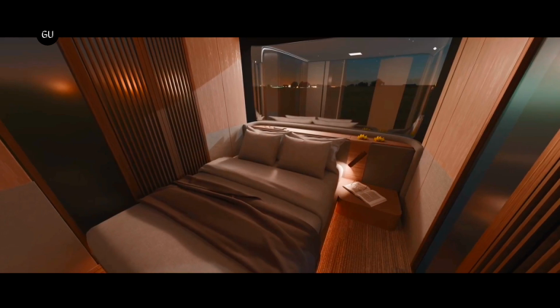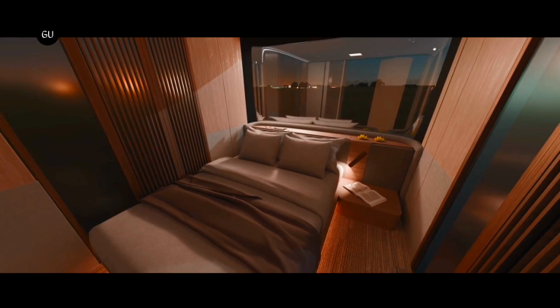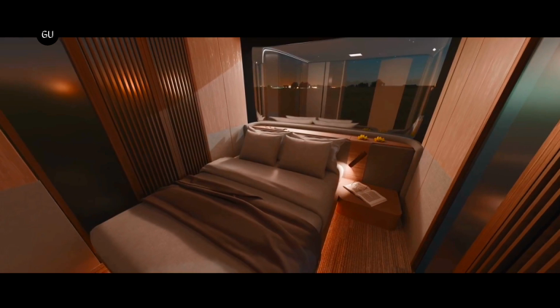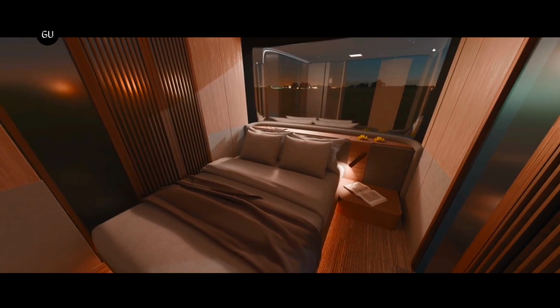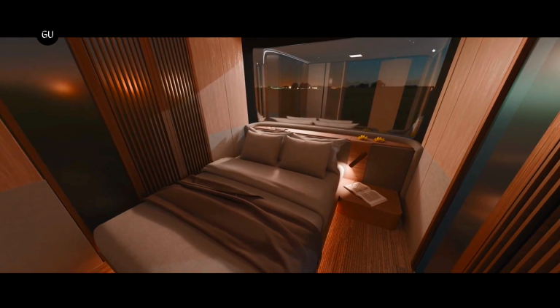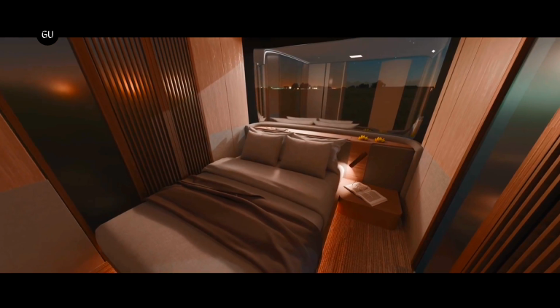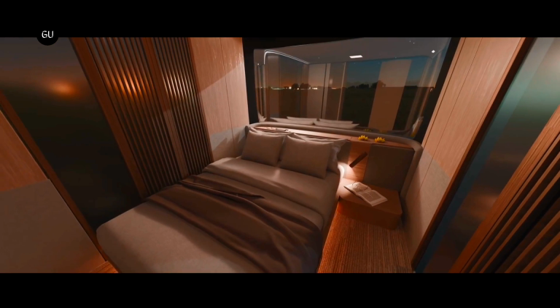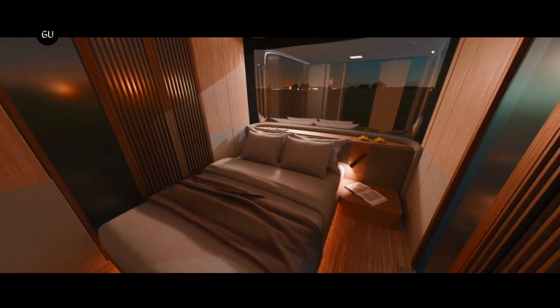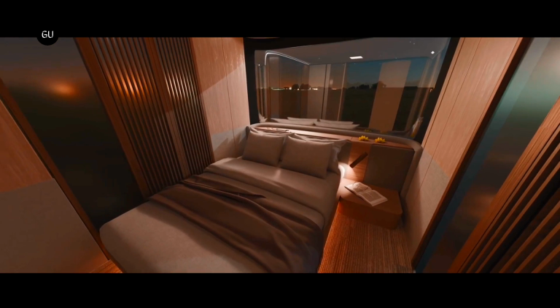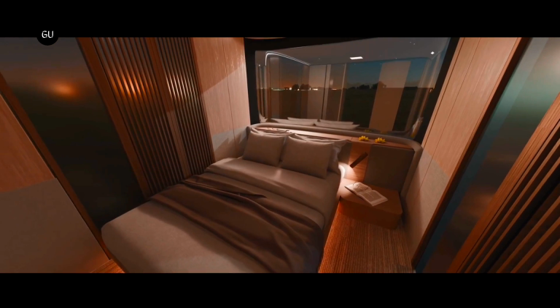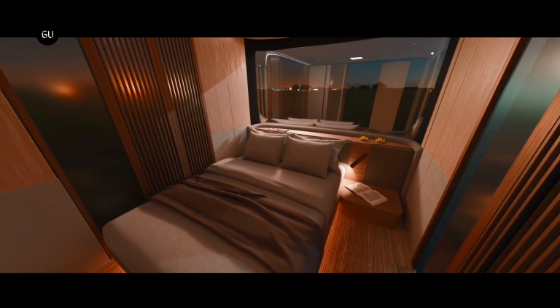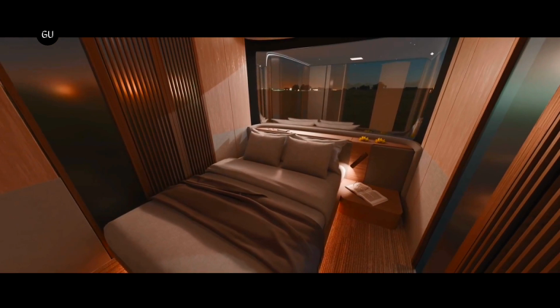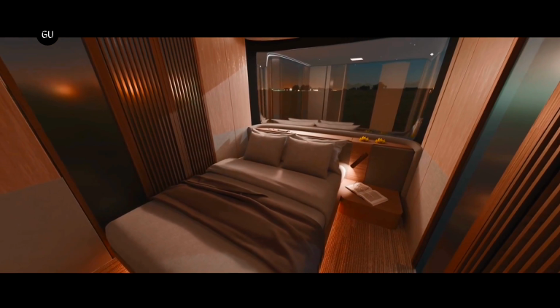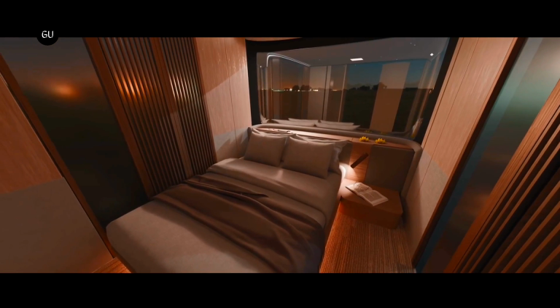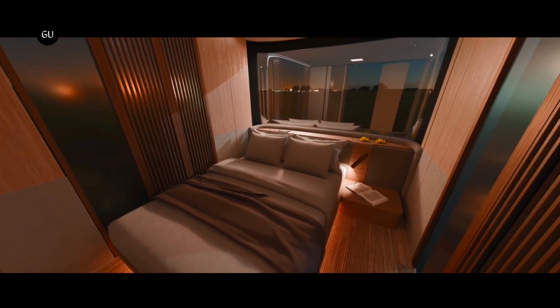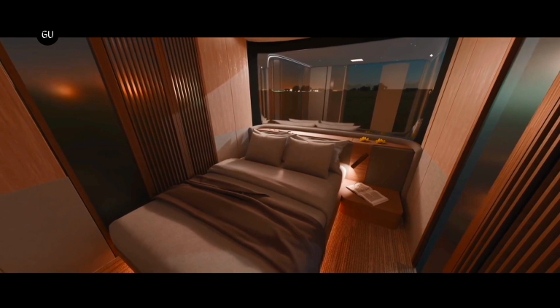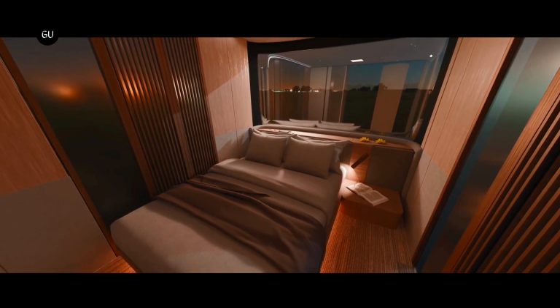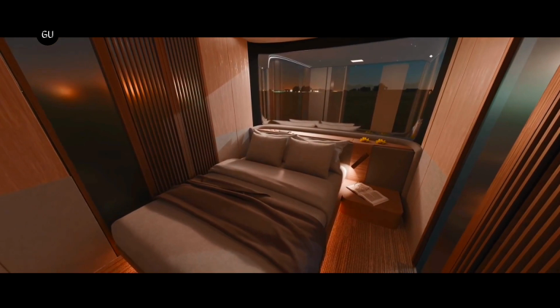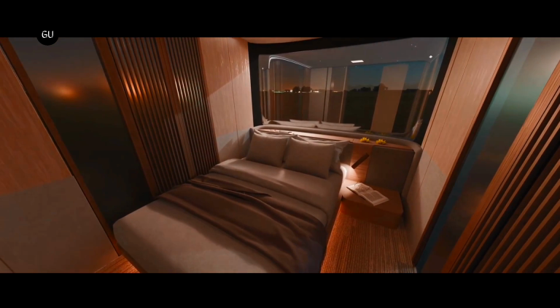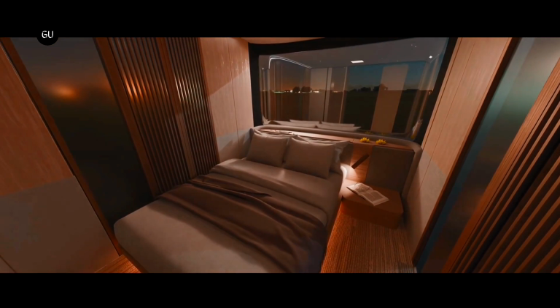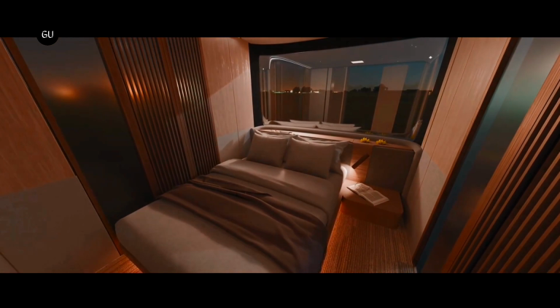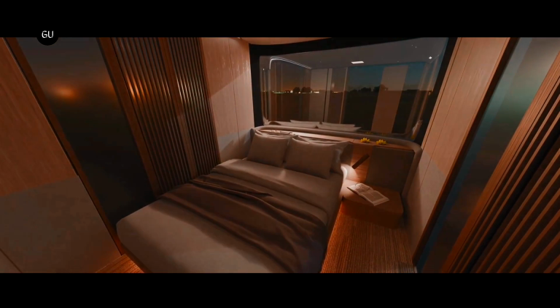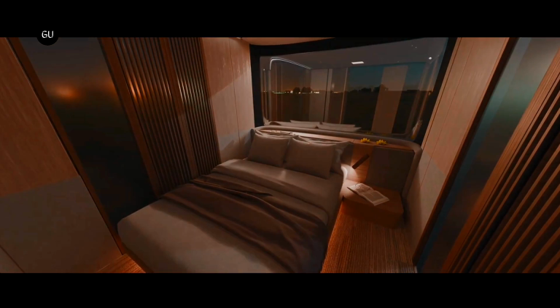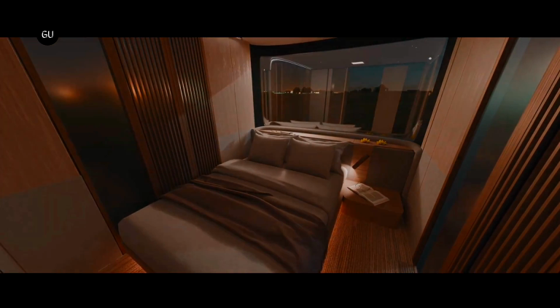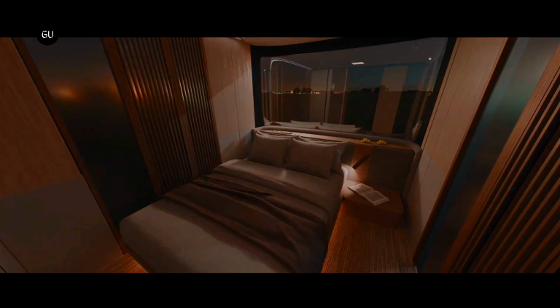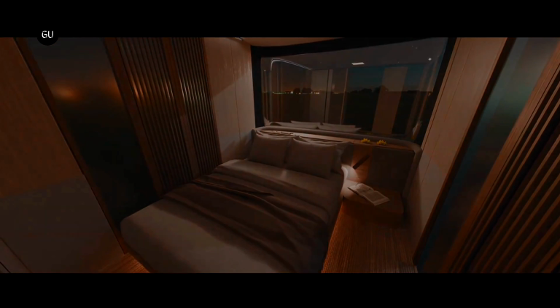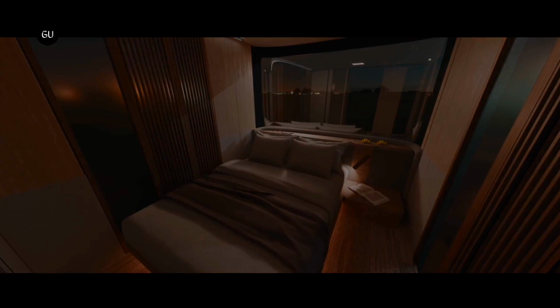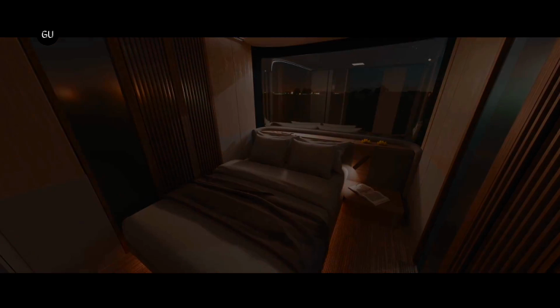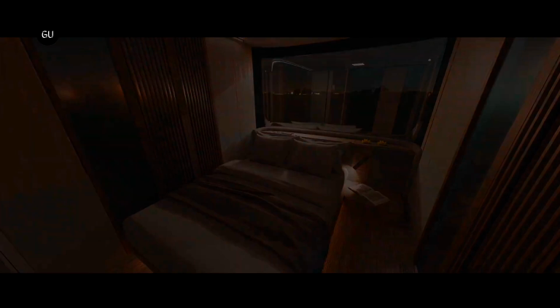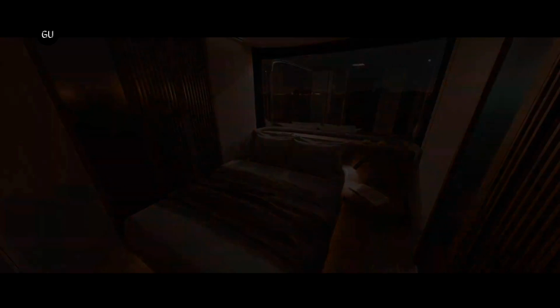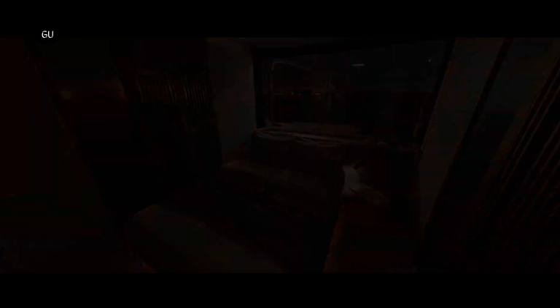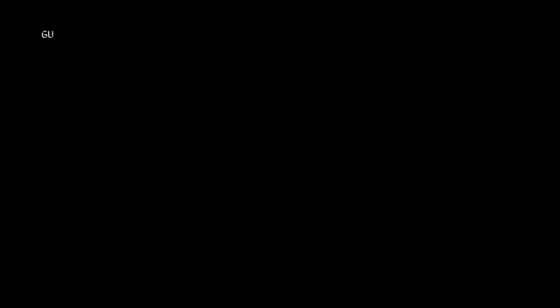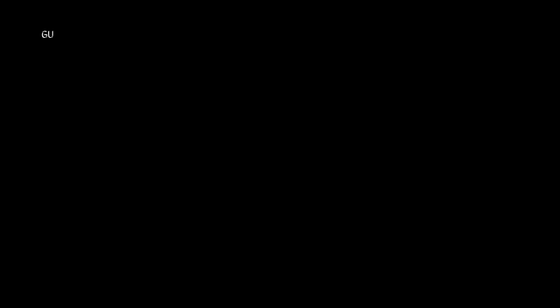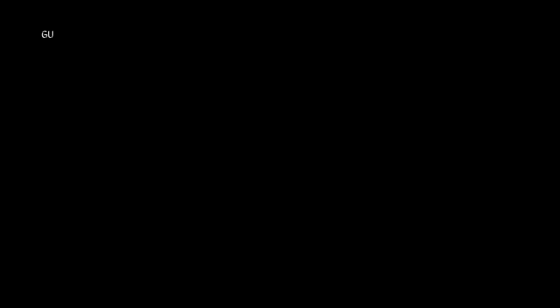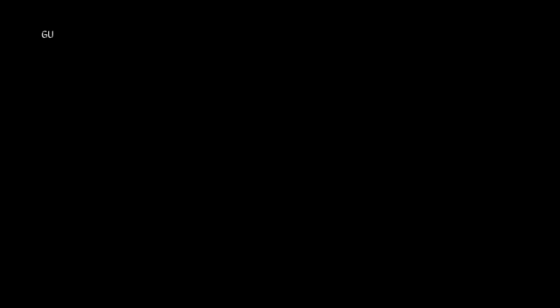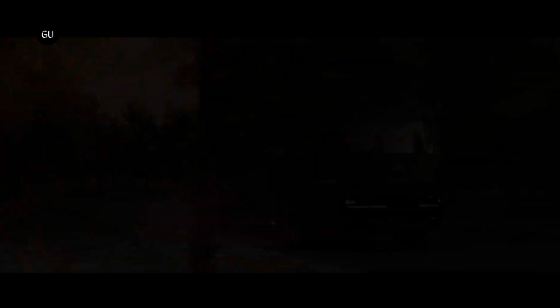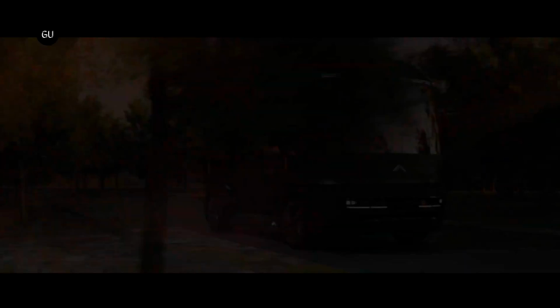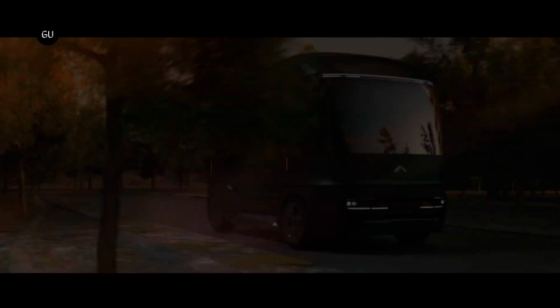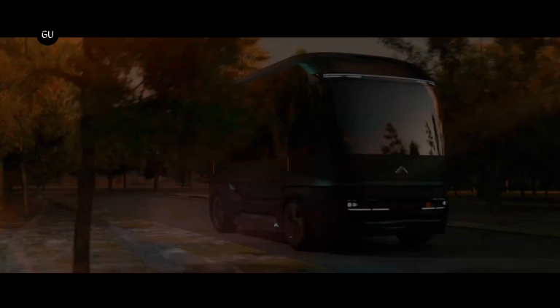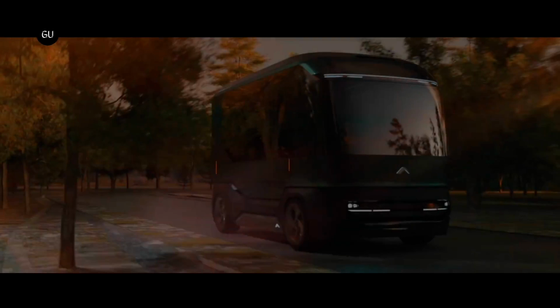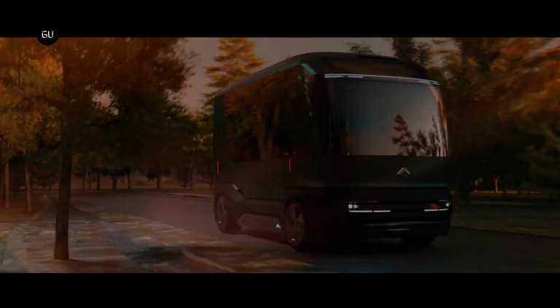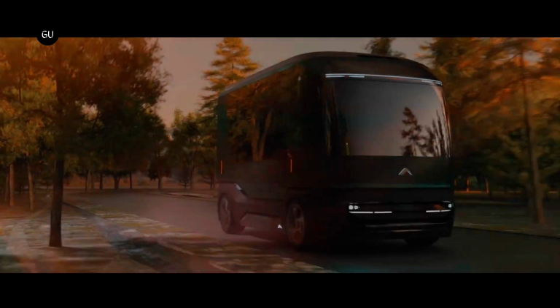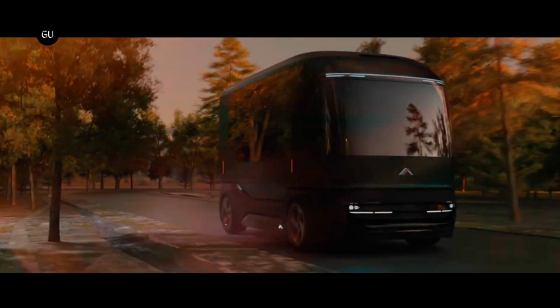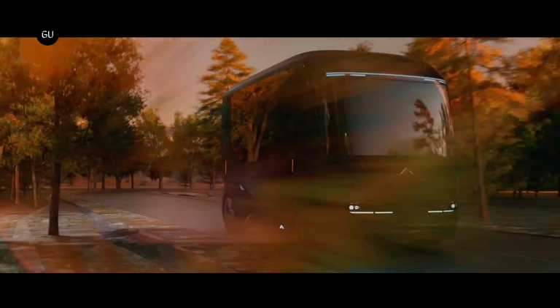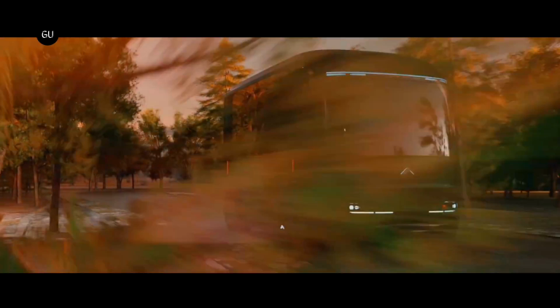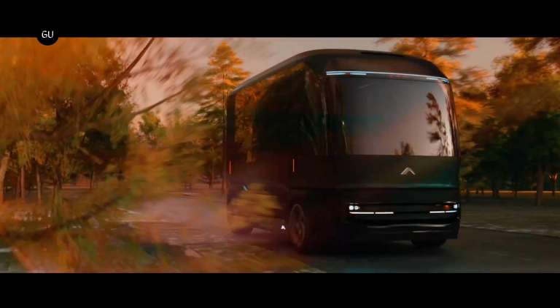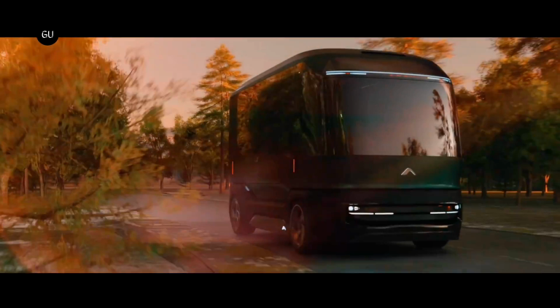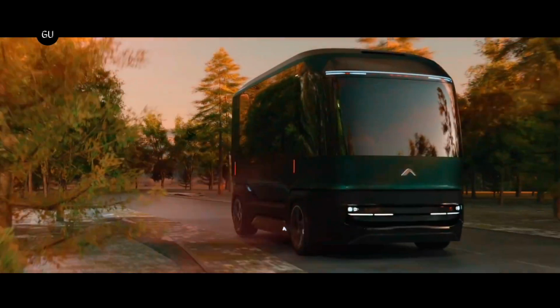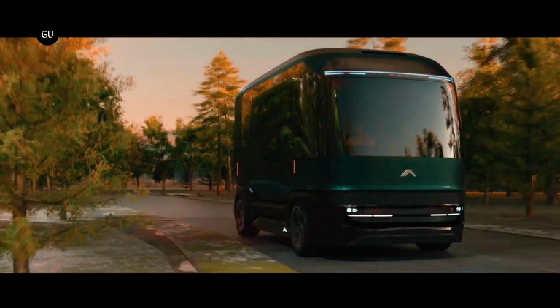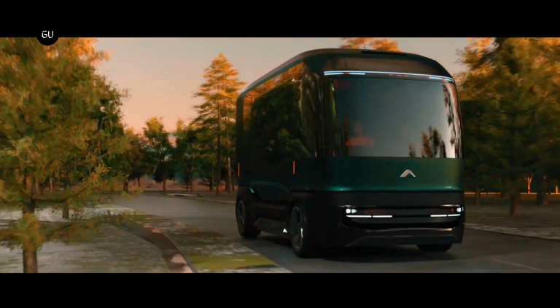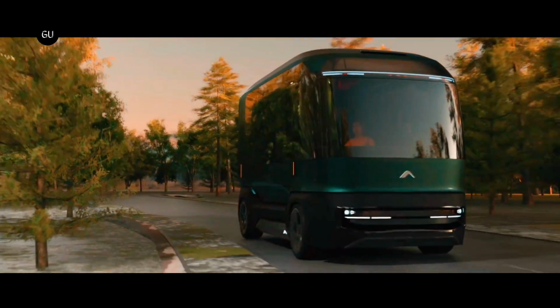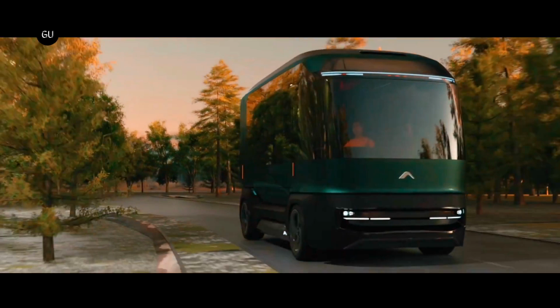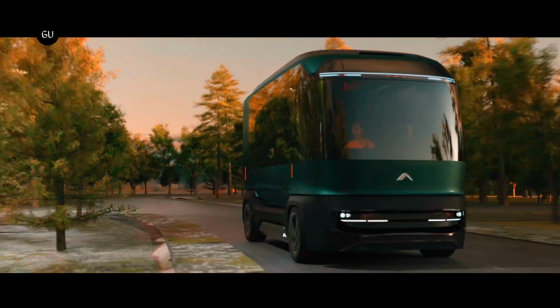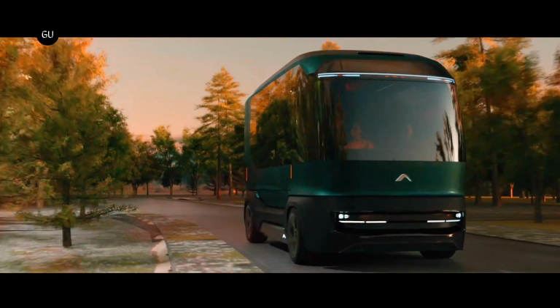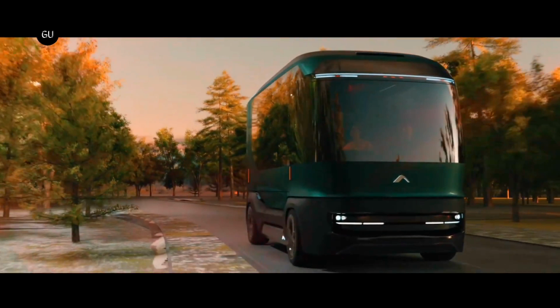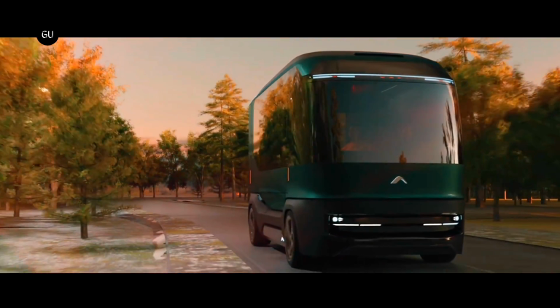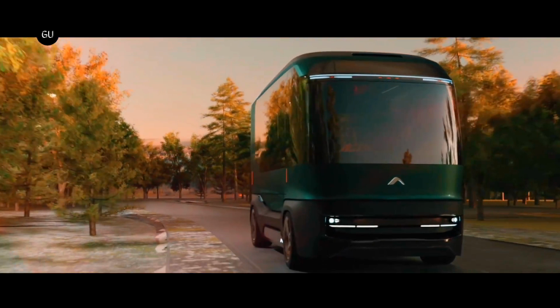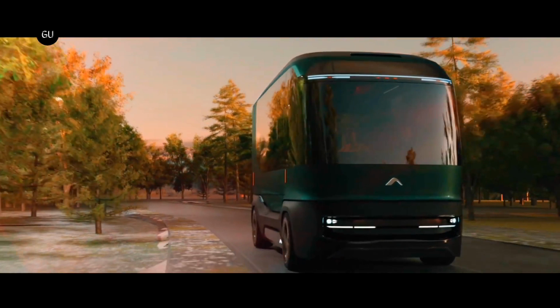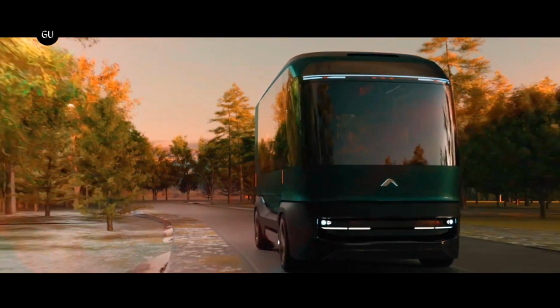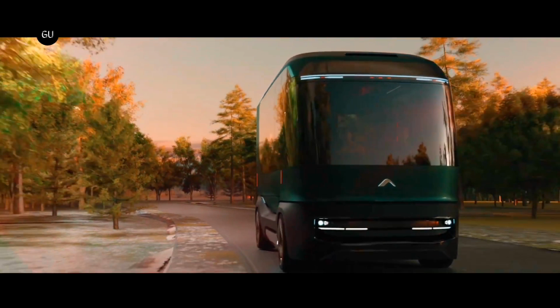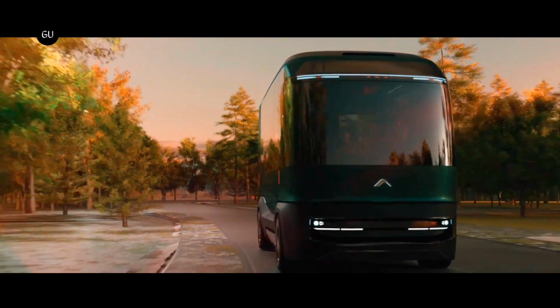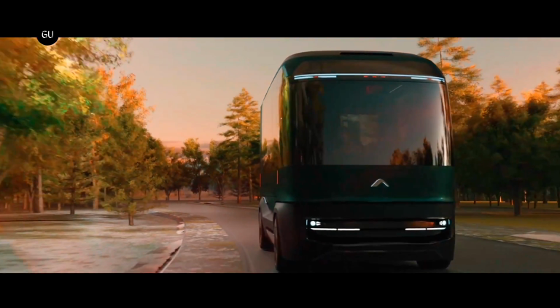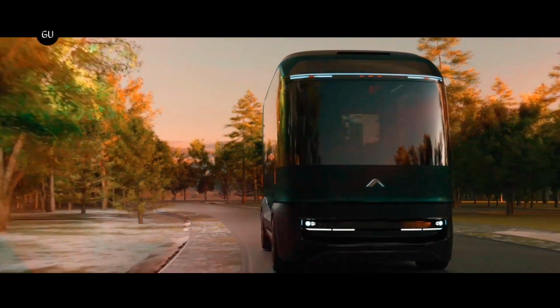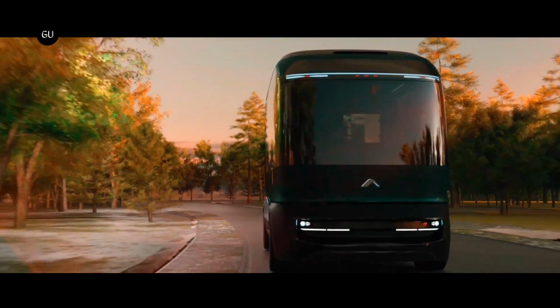It all looks quite luxurious in the video, but take this all with a grain of salt considering that we're likely years away from a production vehicle.